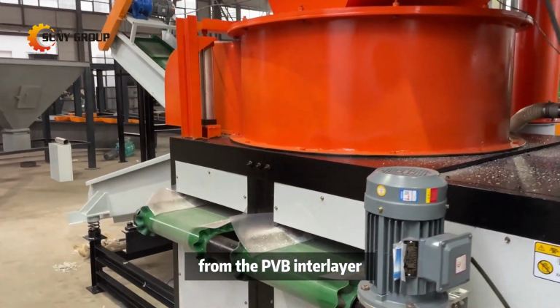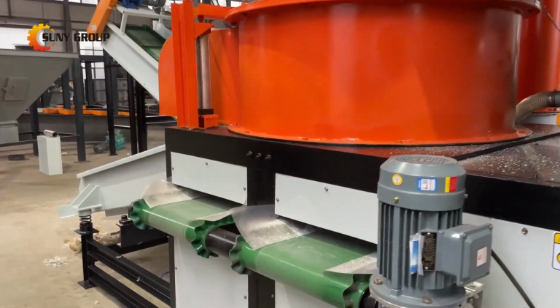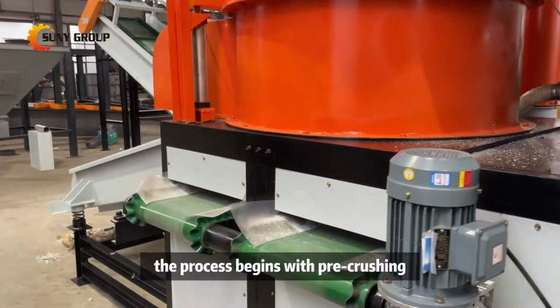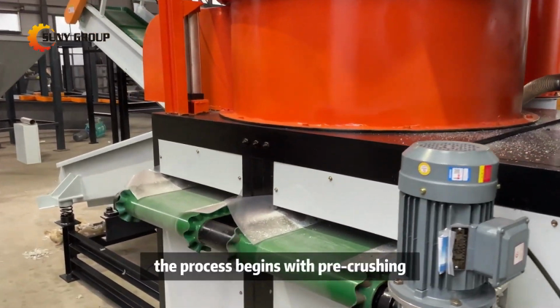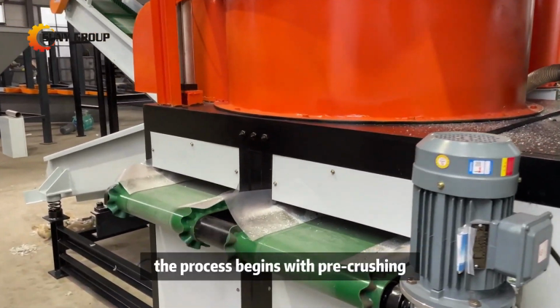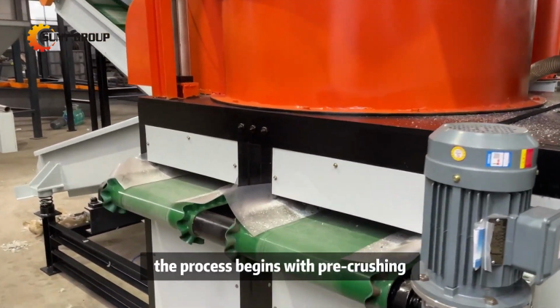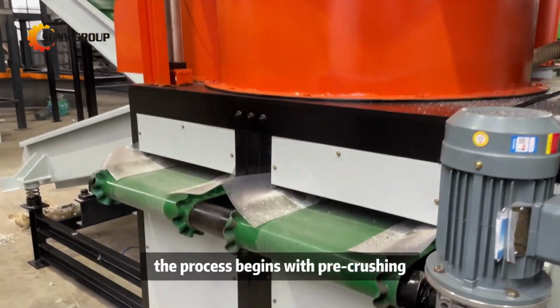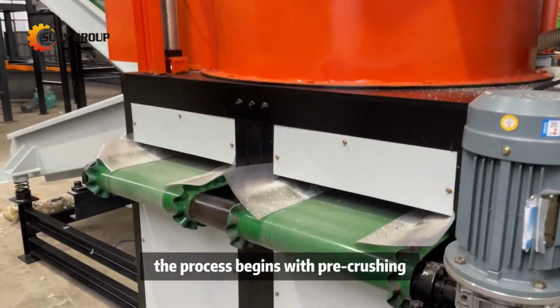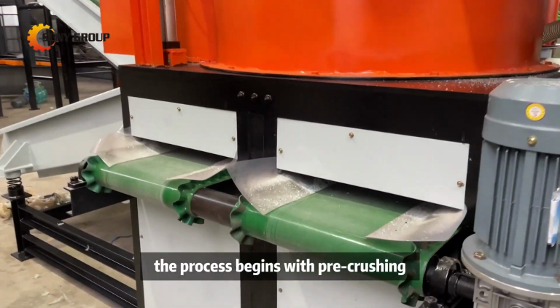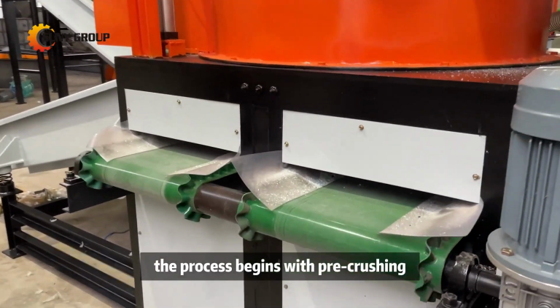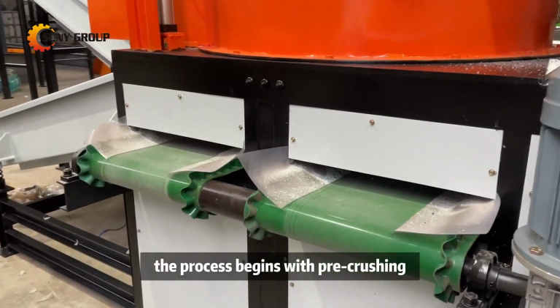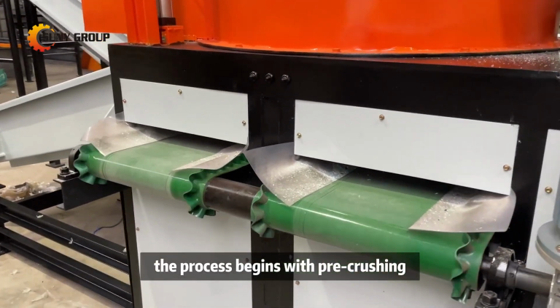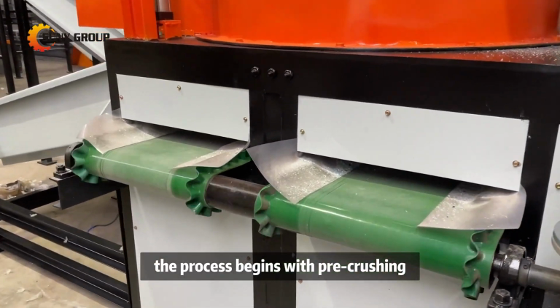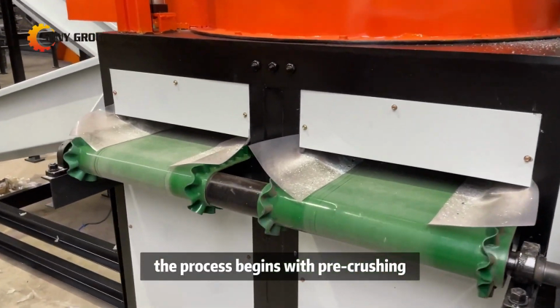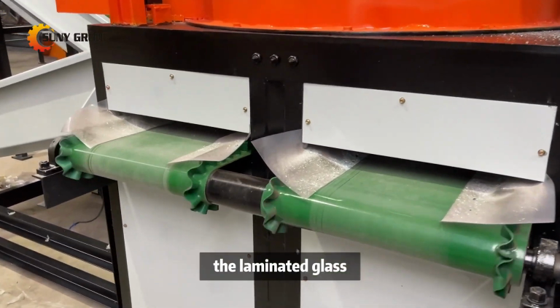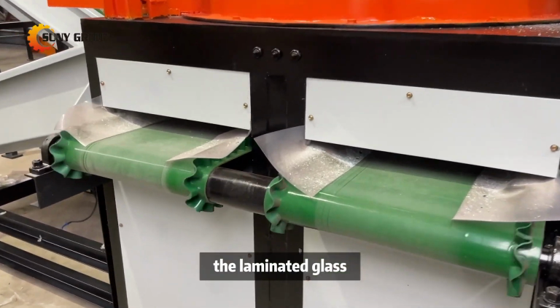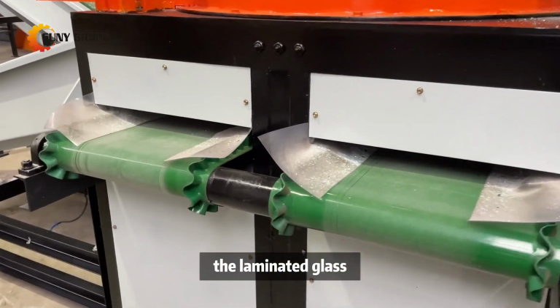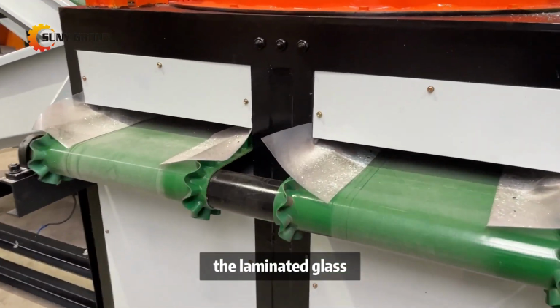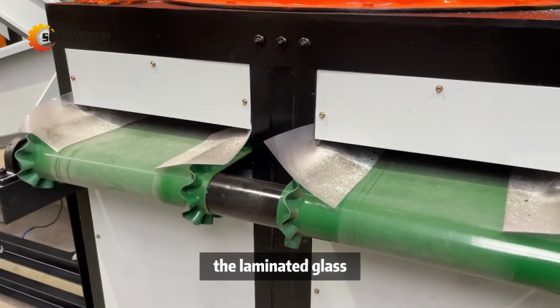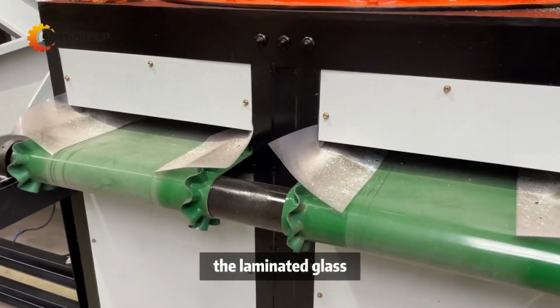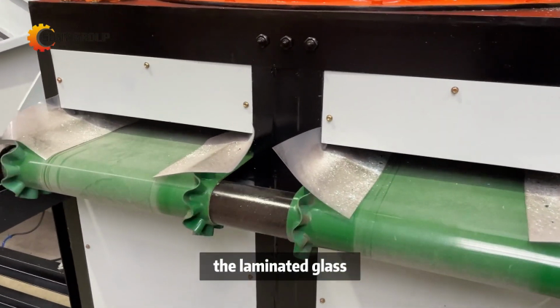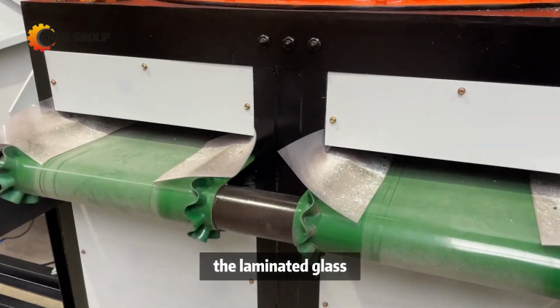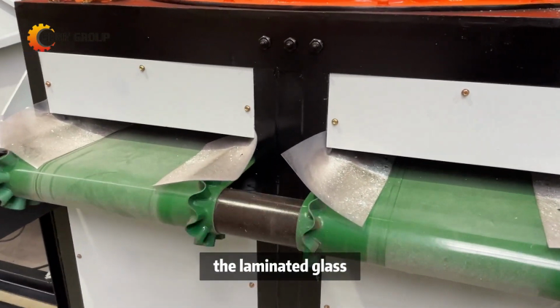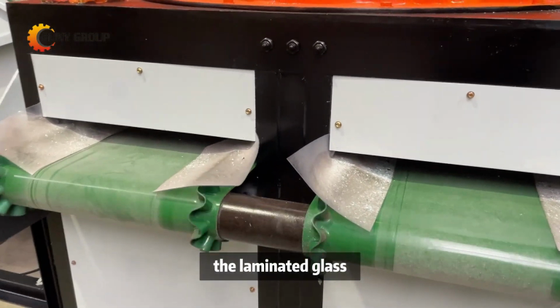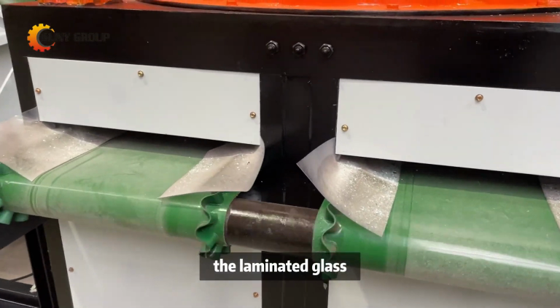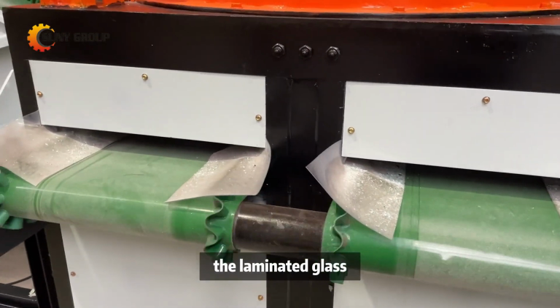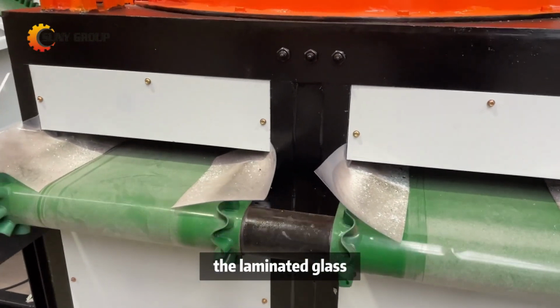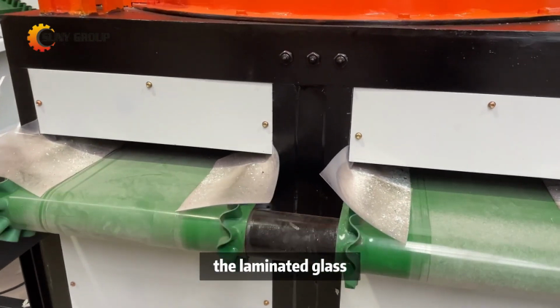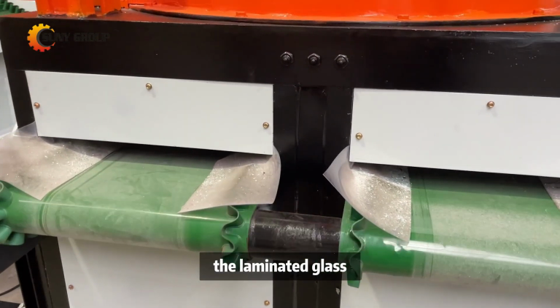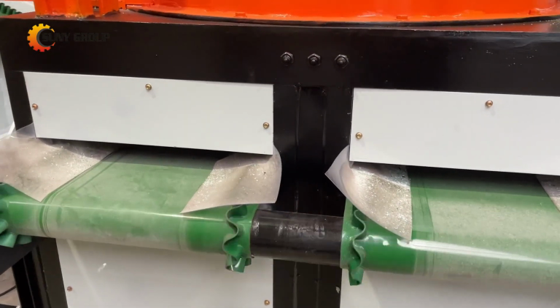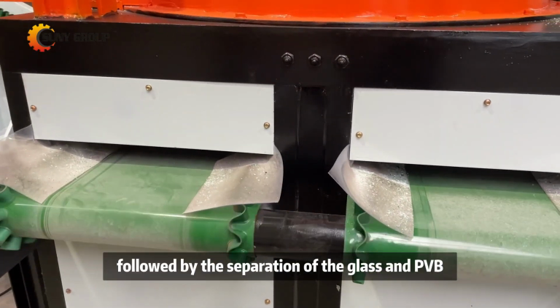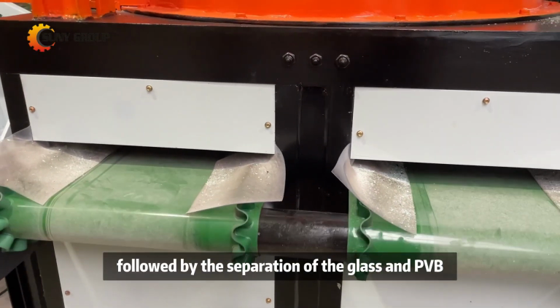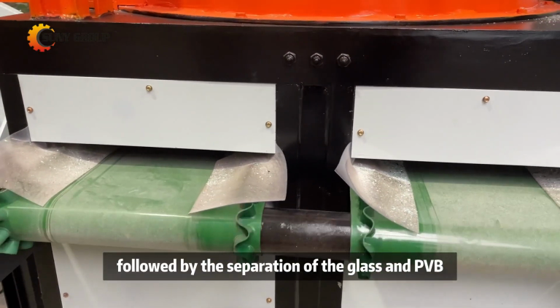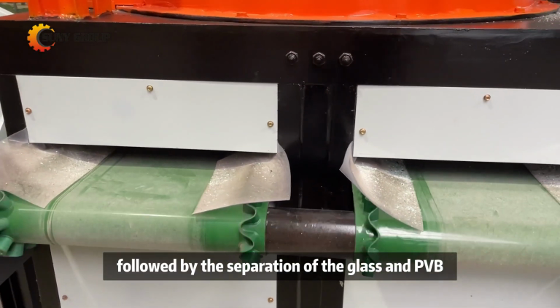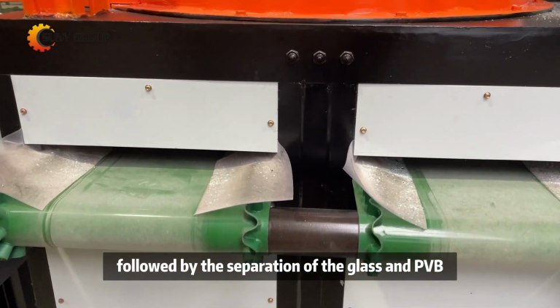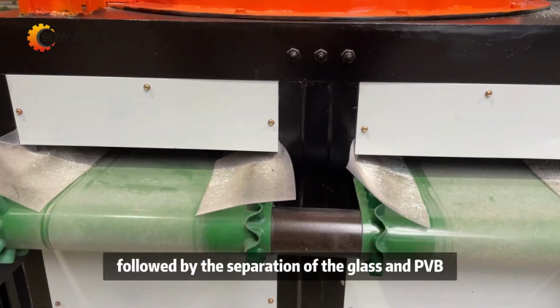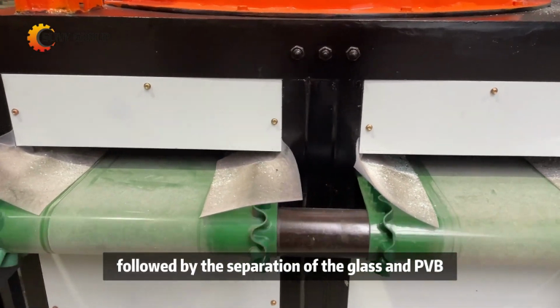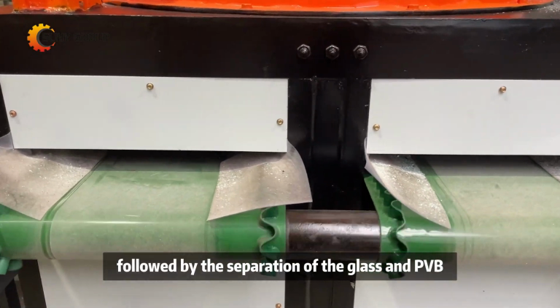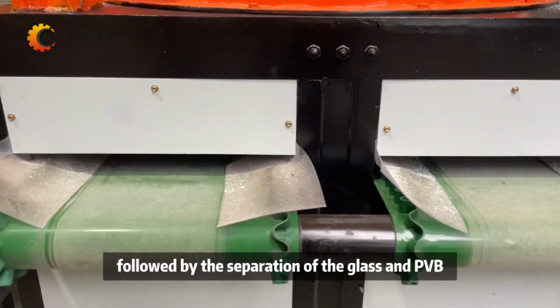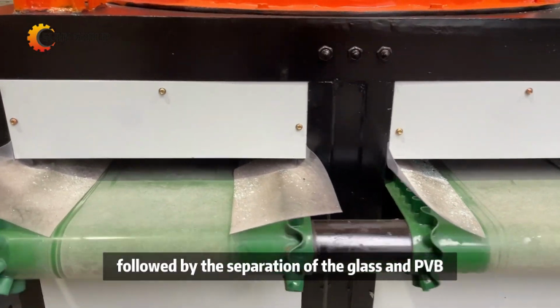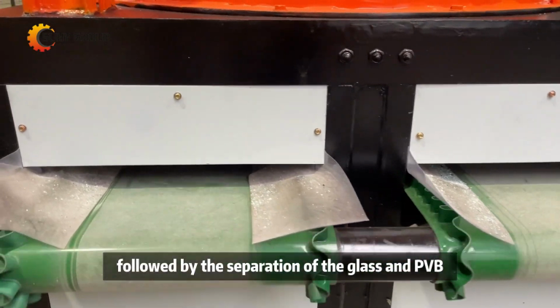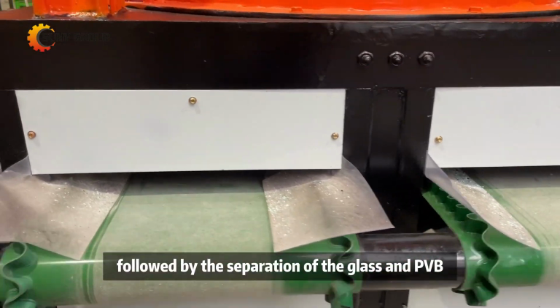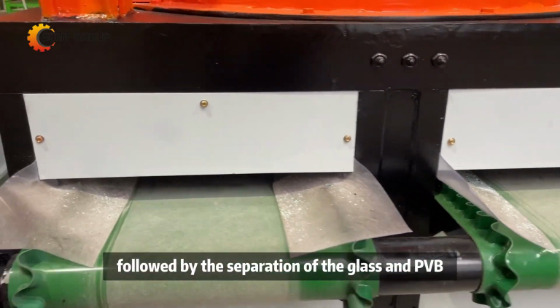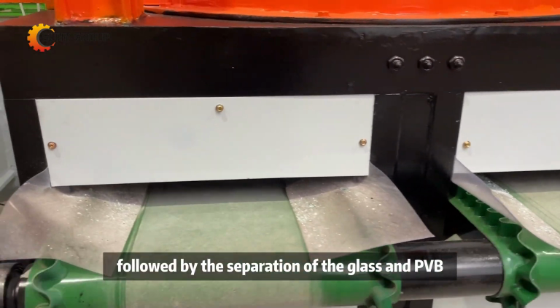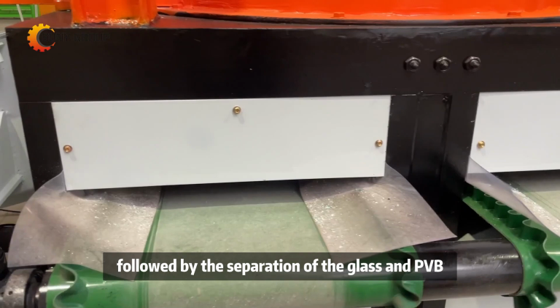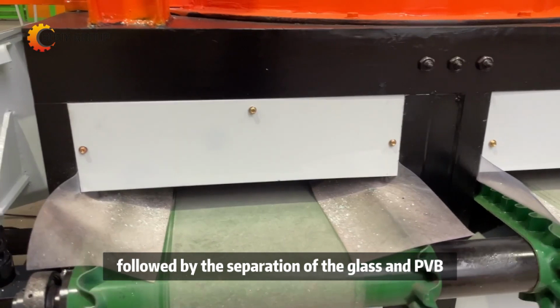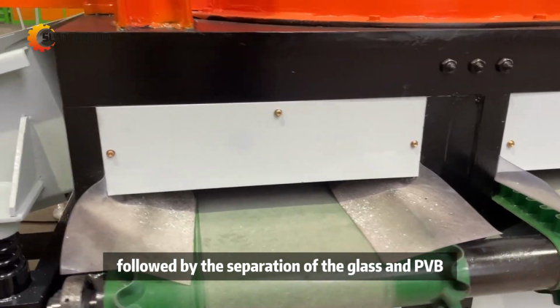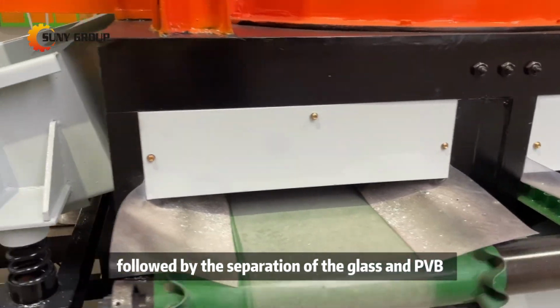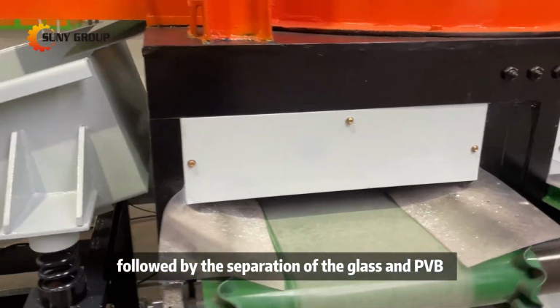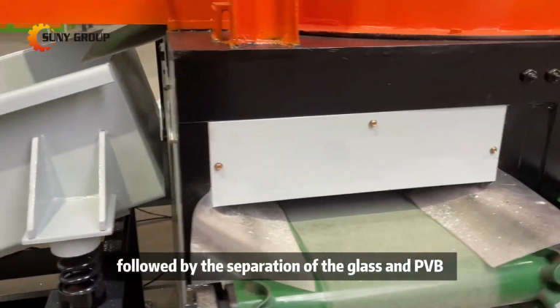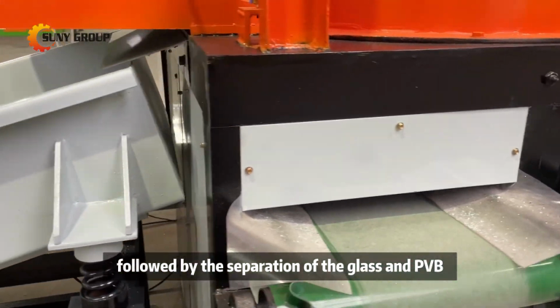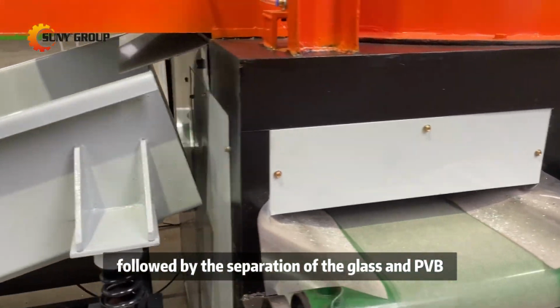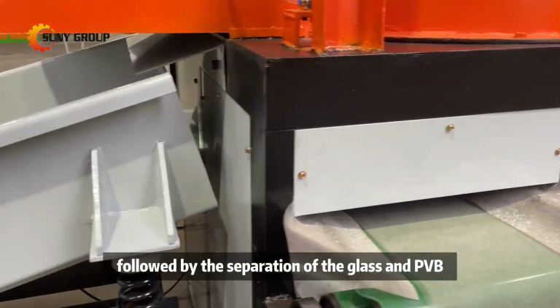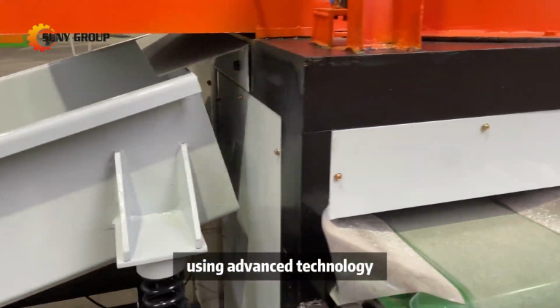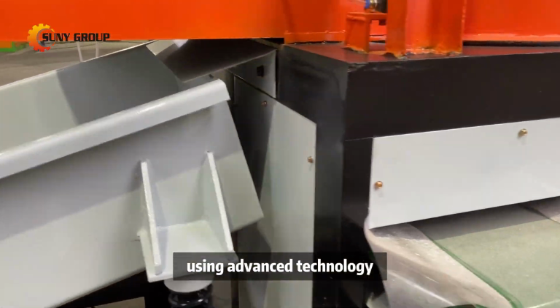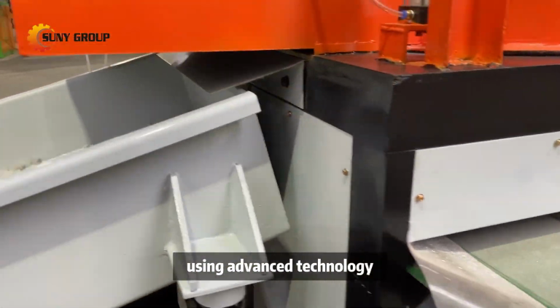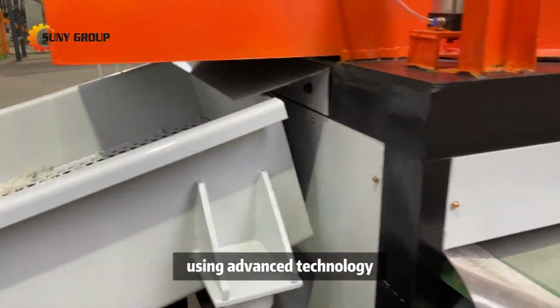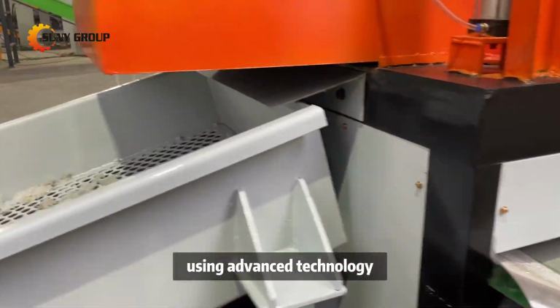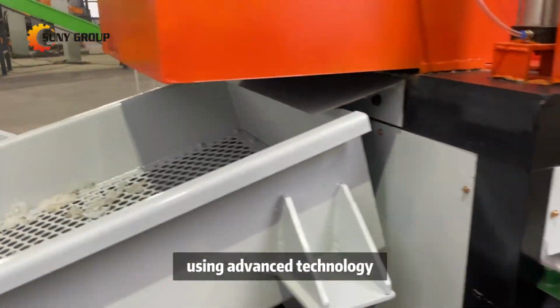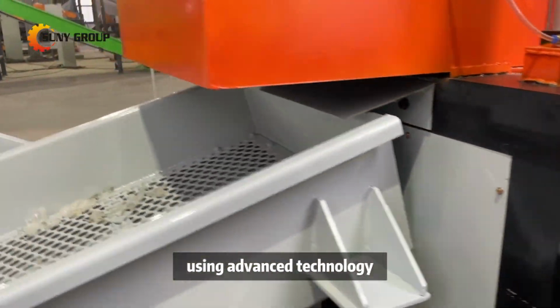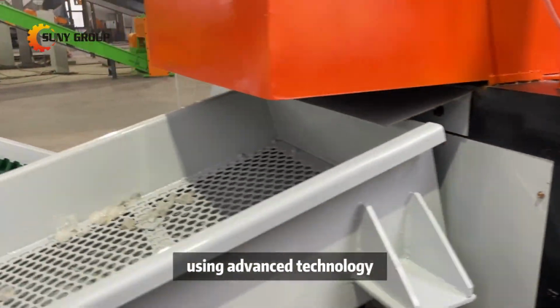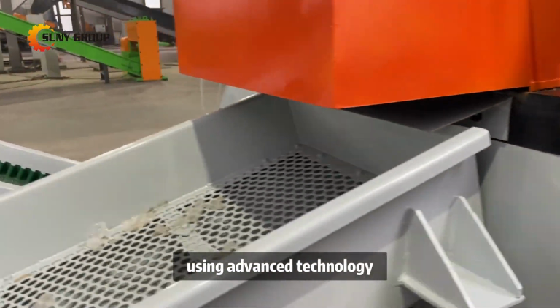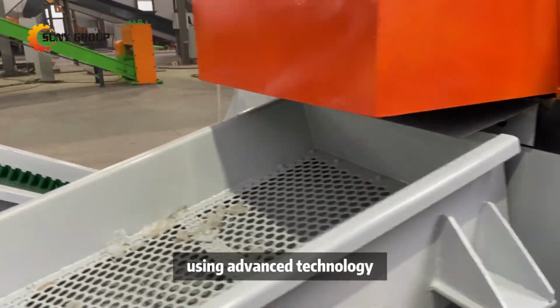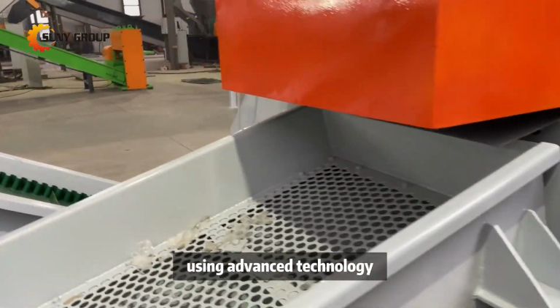The process begins with pre-crushing of the laminated glass, followed by the separation of the glass and PVB using advanced technology.